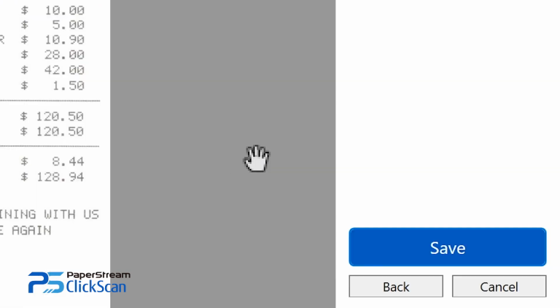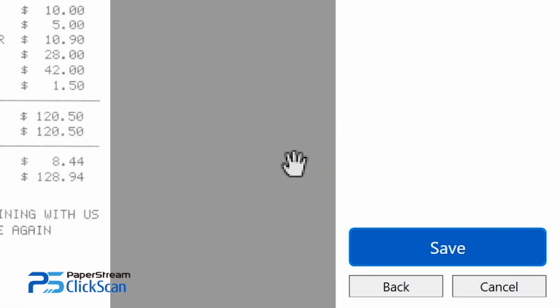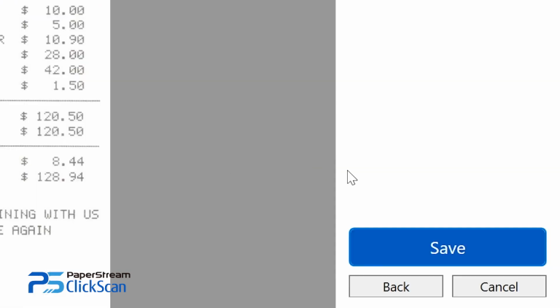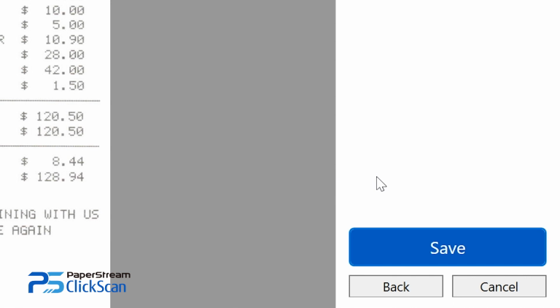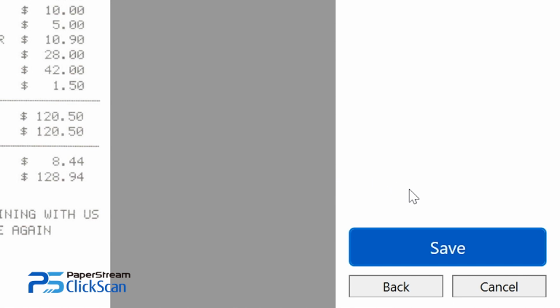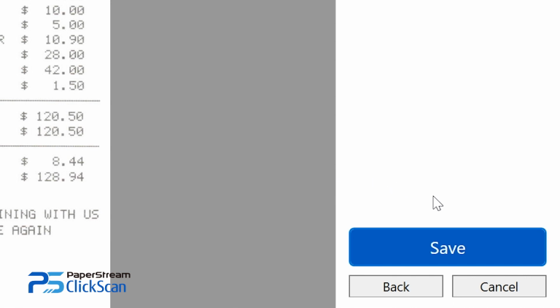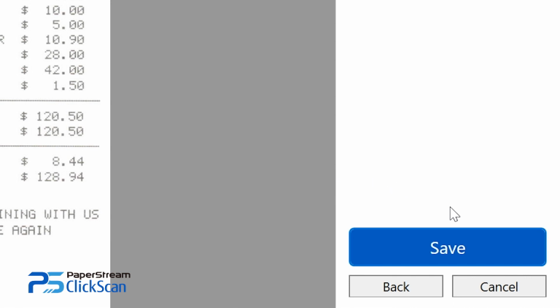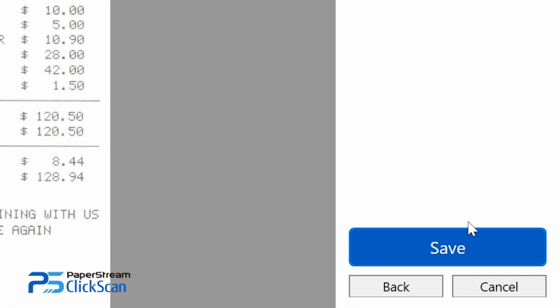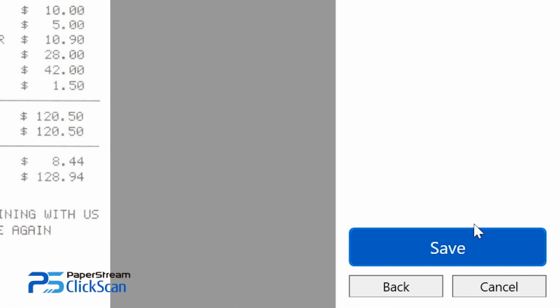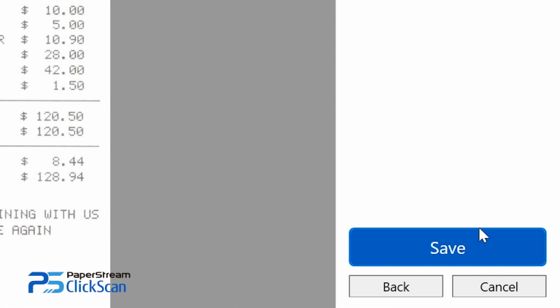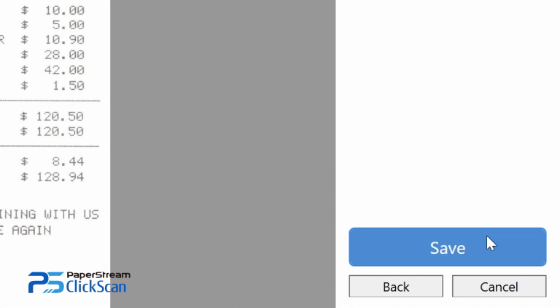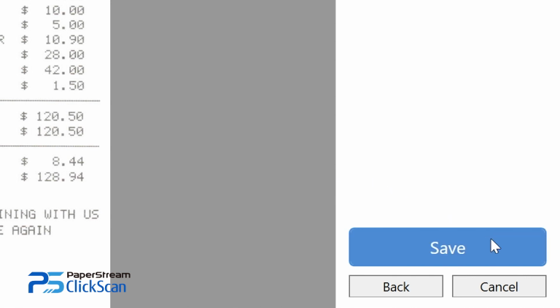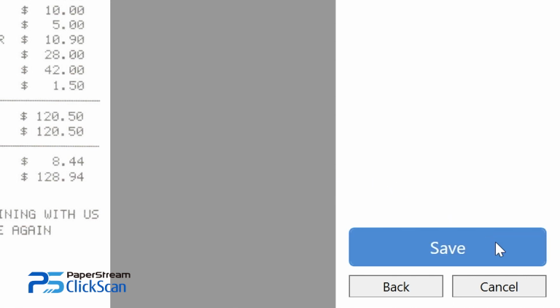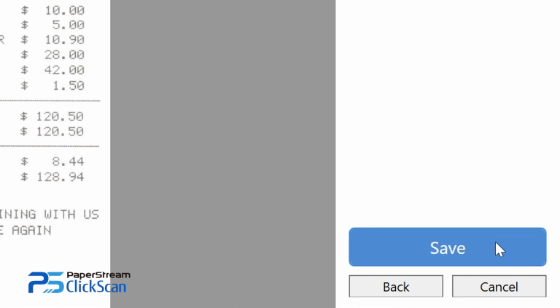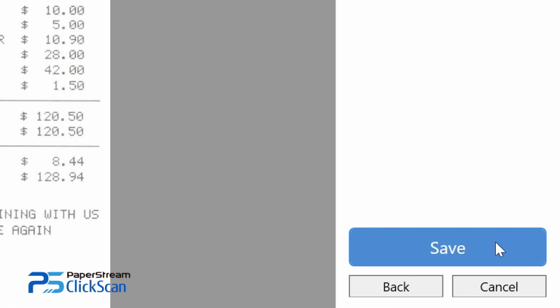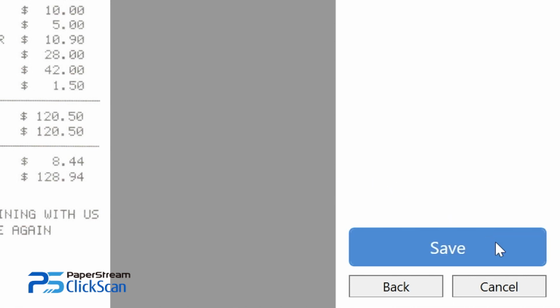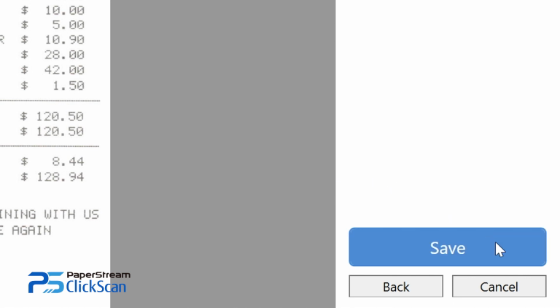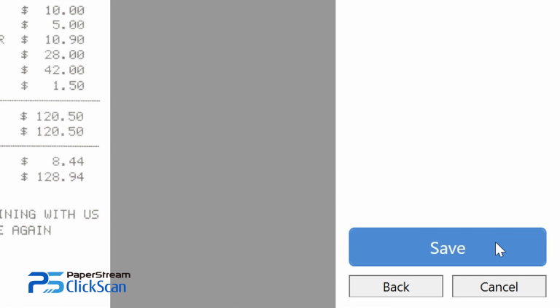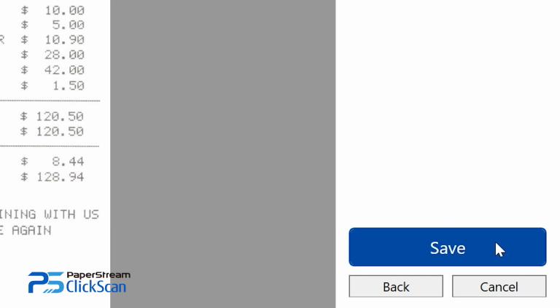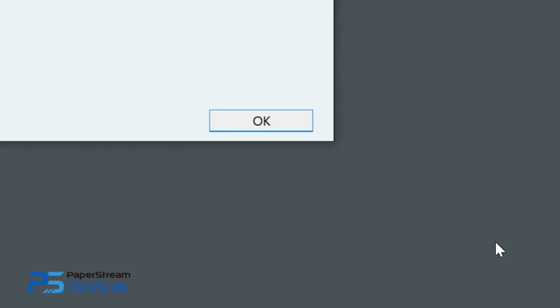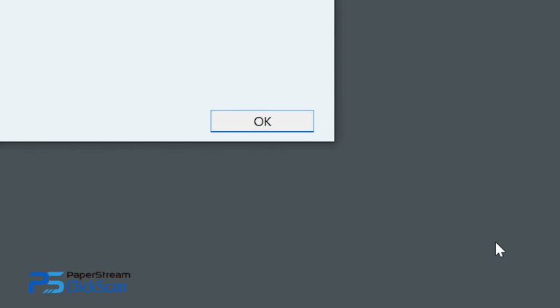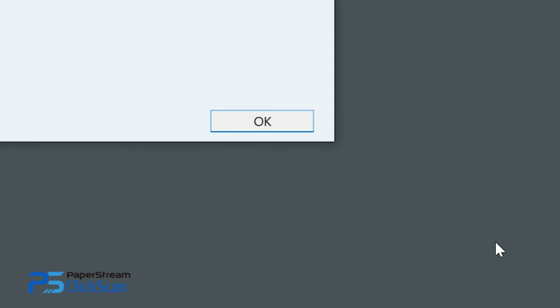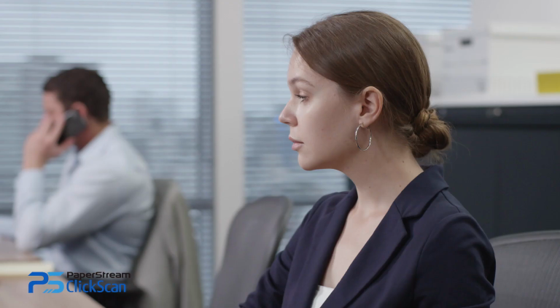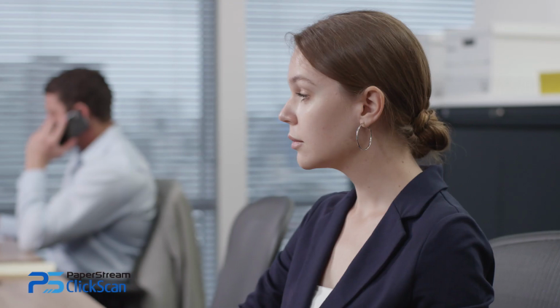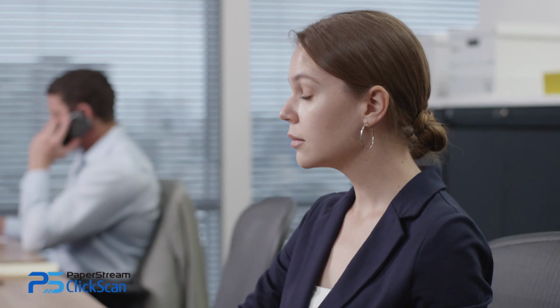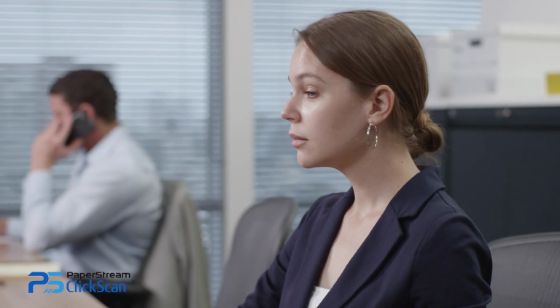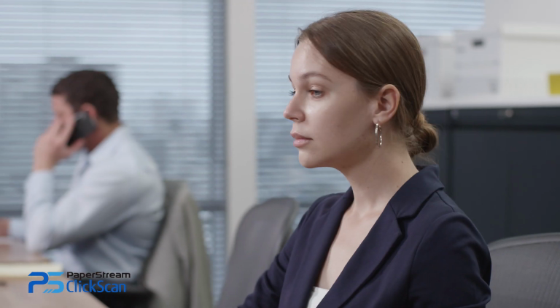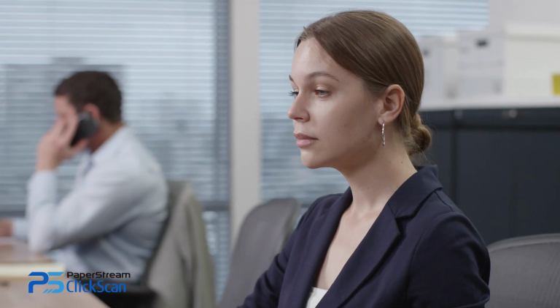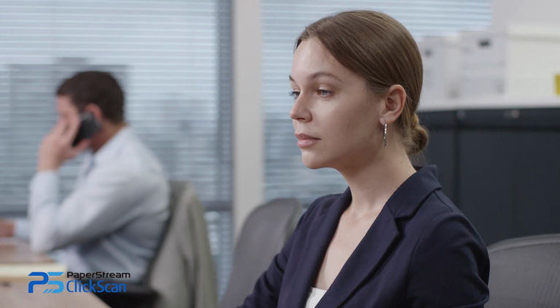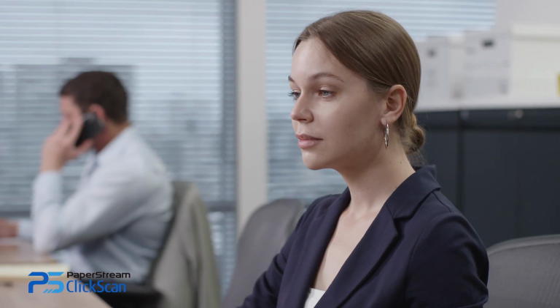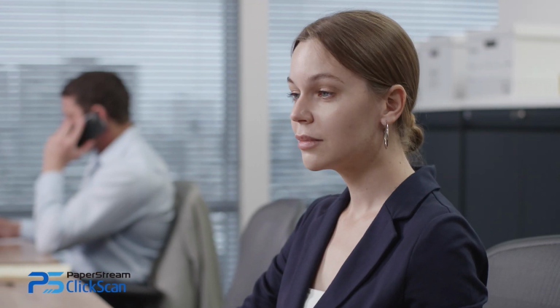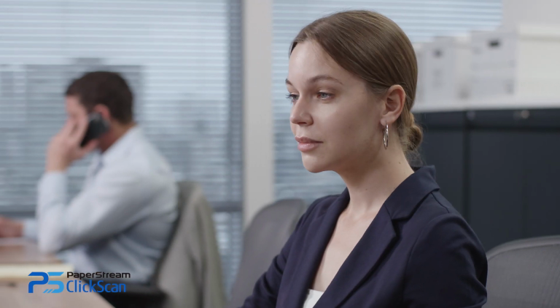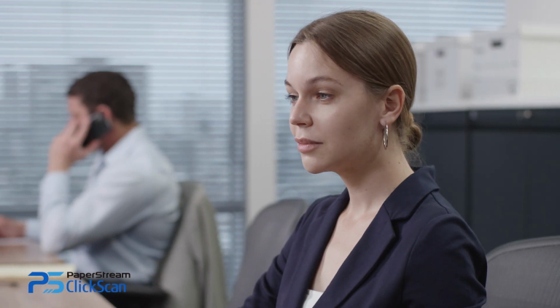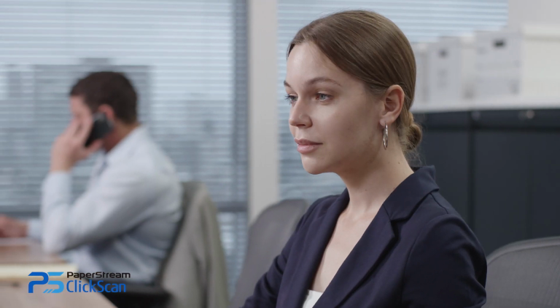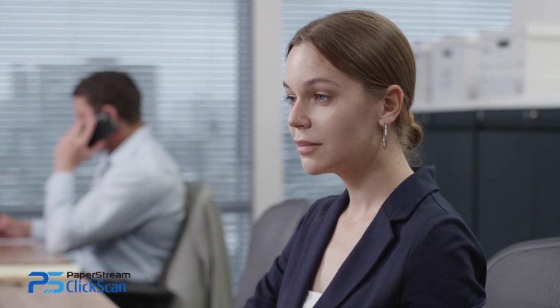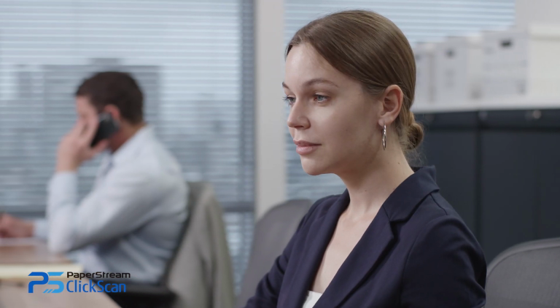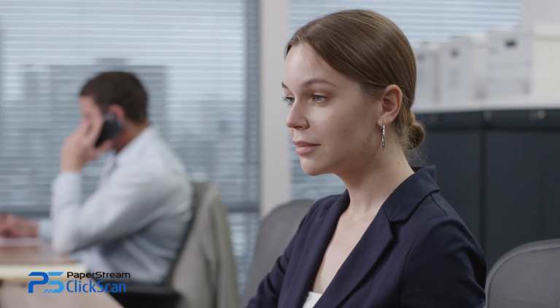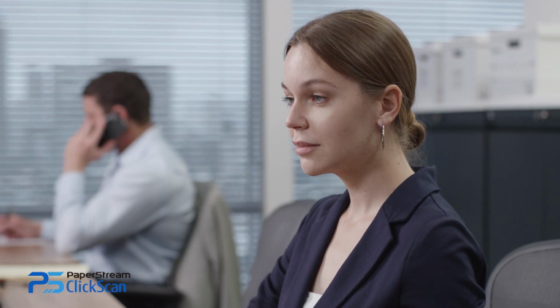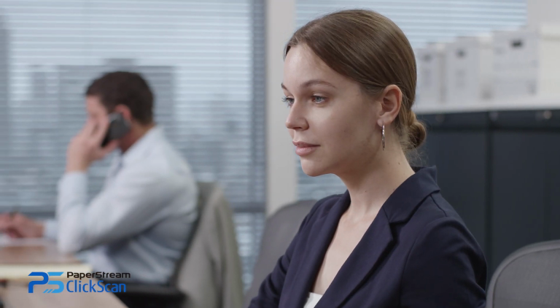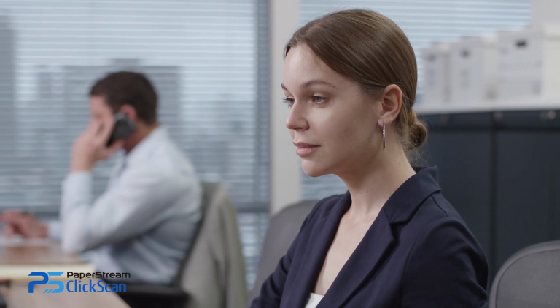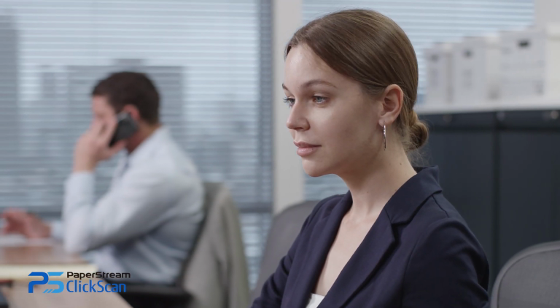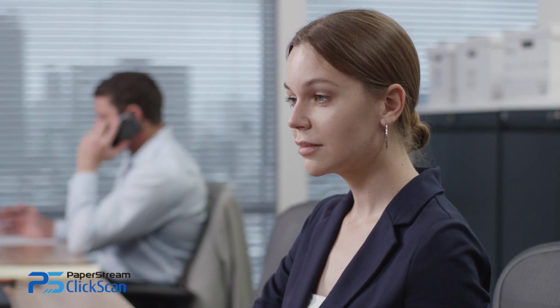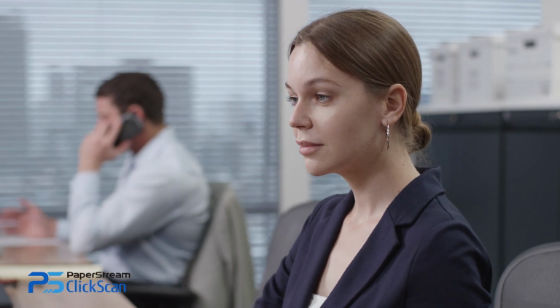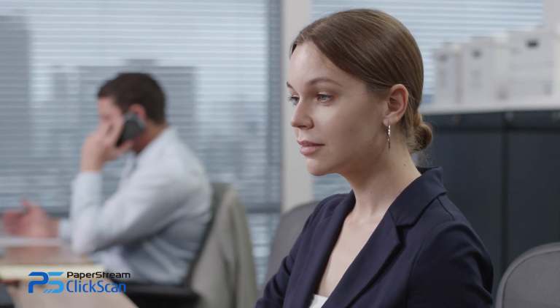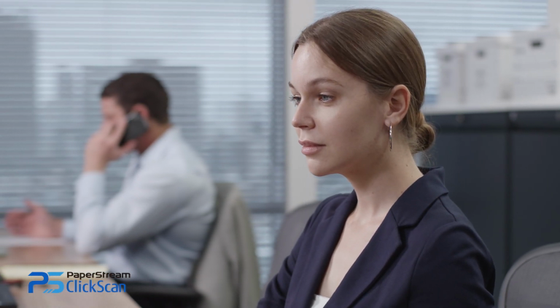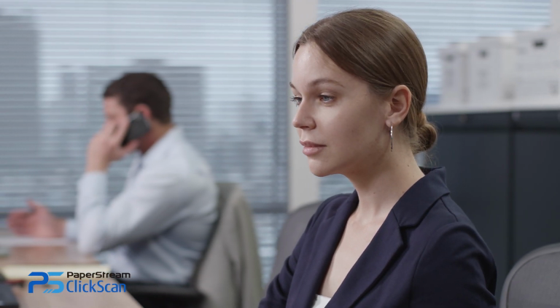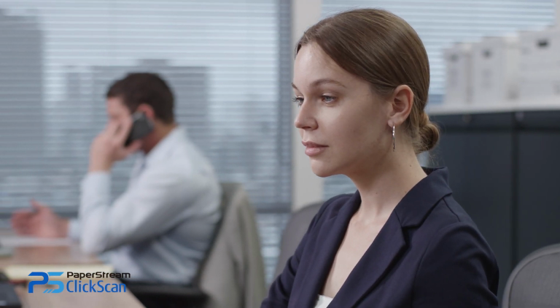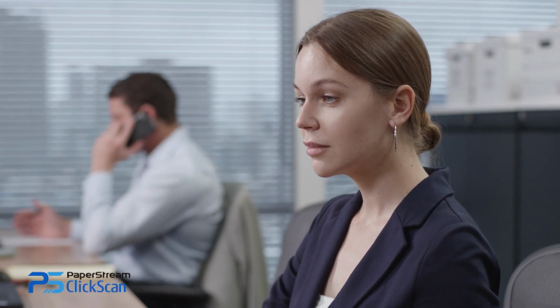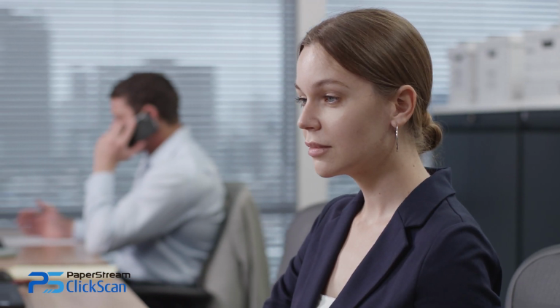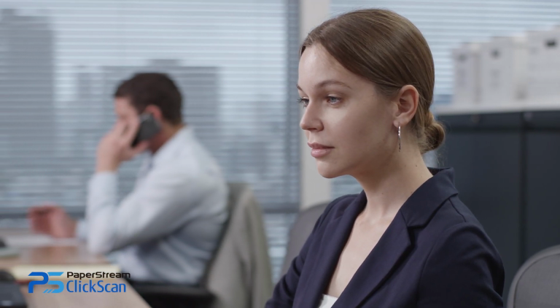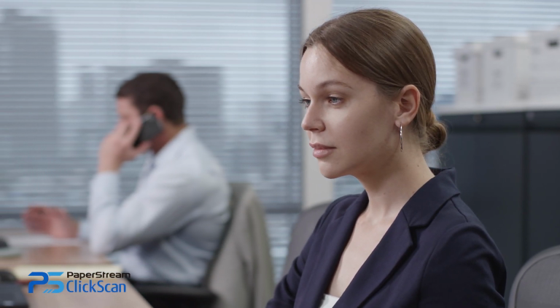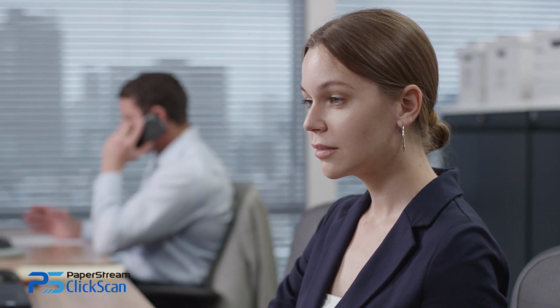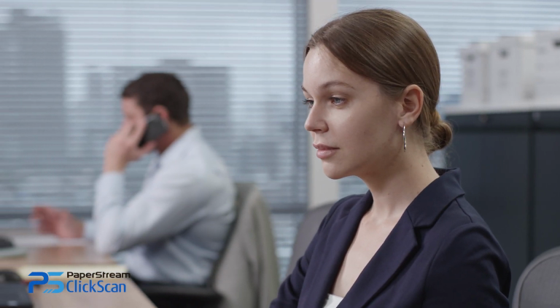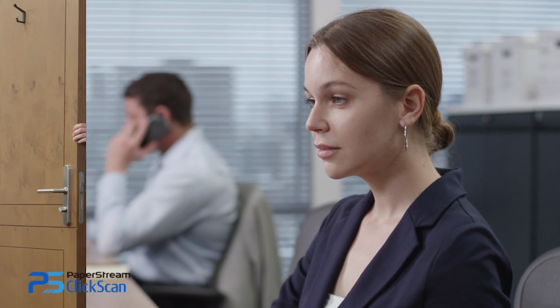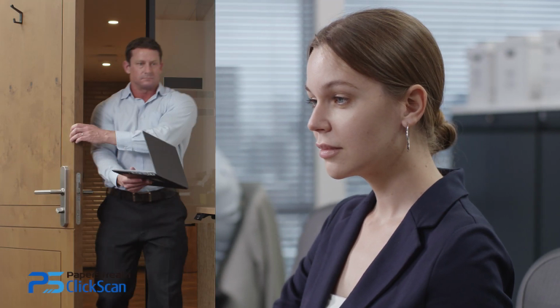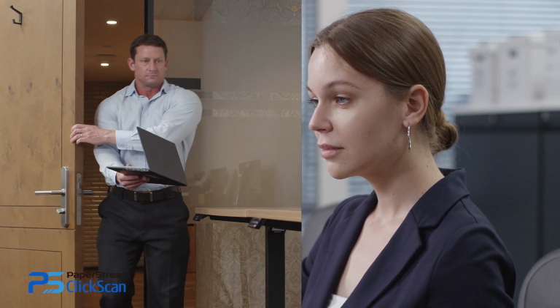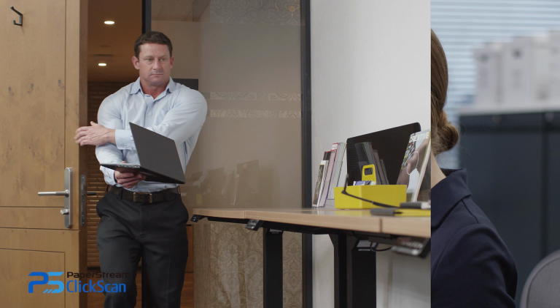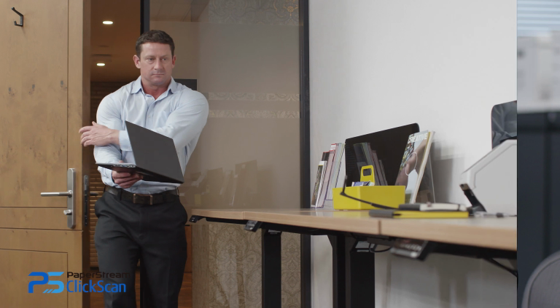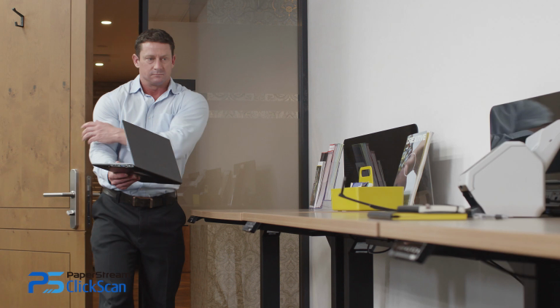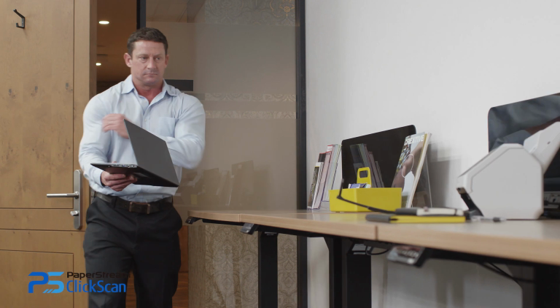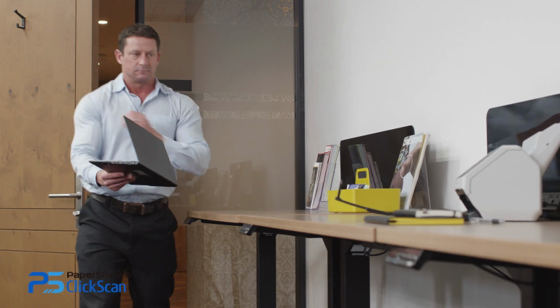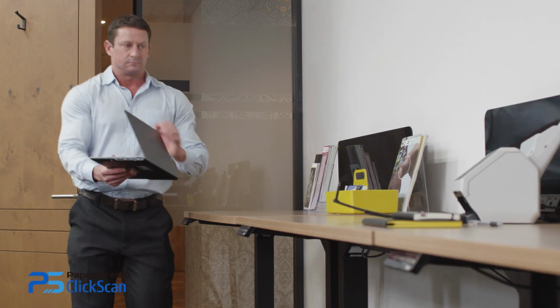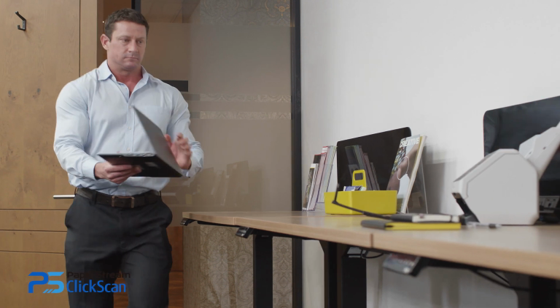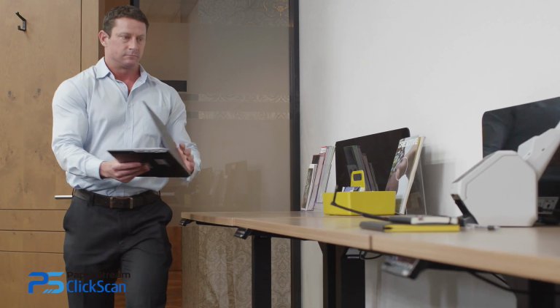When you have finished editing, click on the Save button. This is all it takes to digitize your documents.